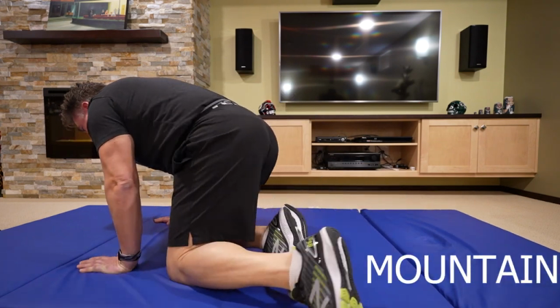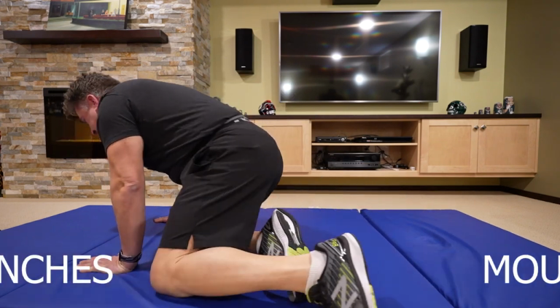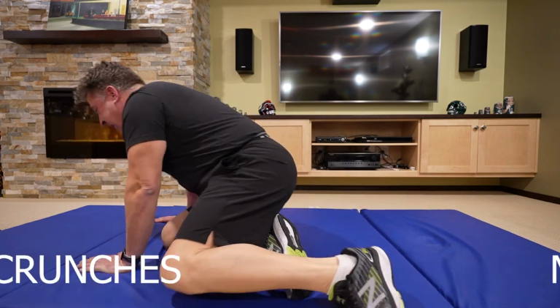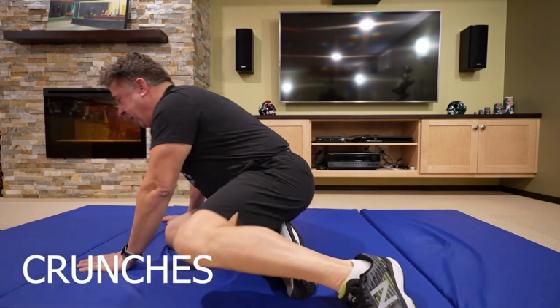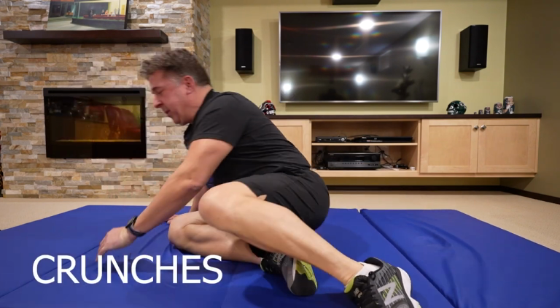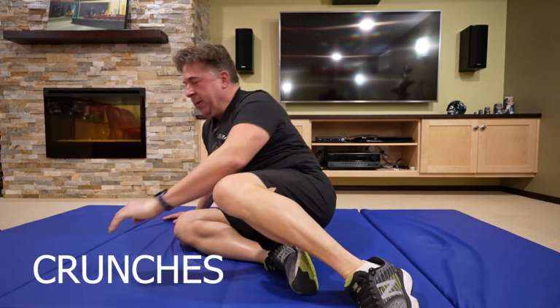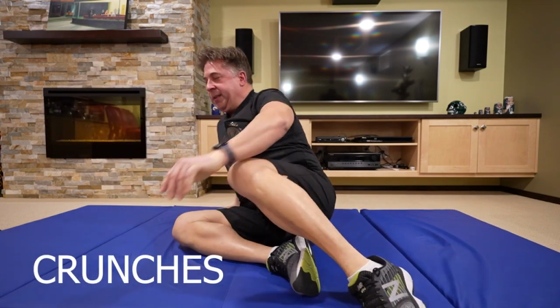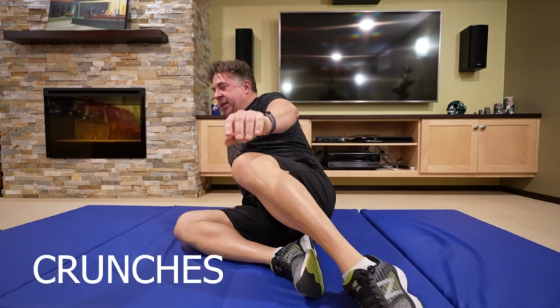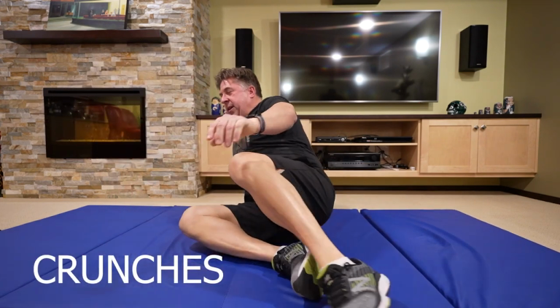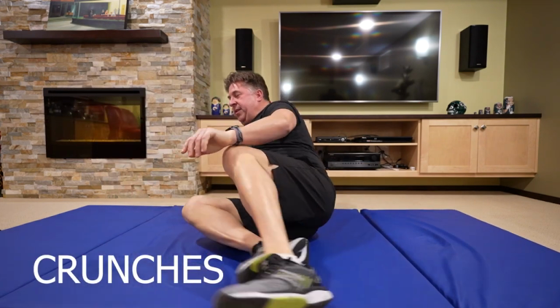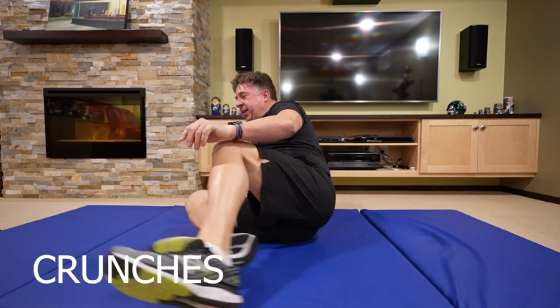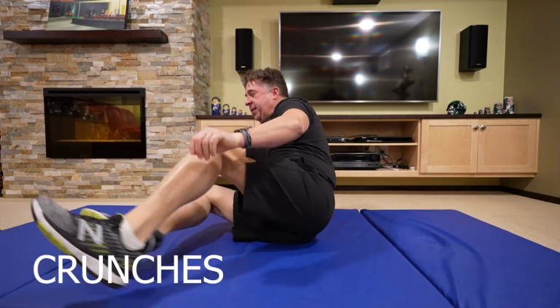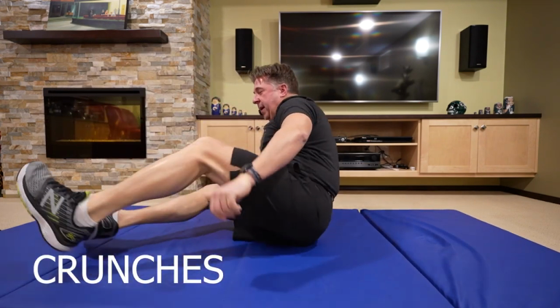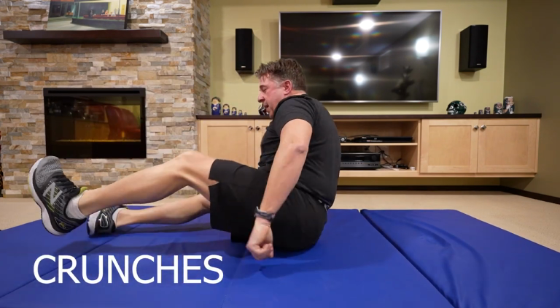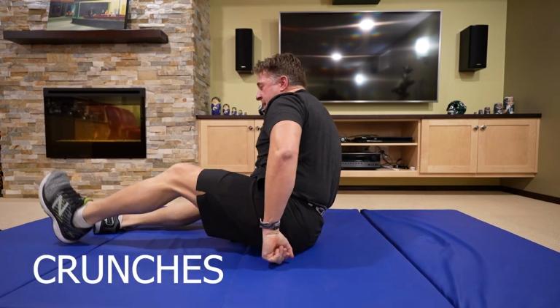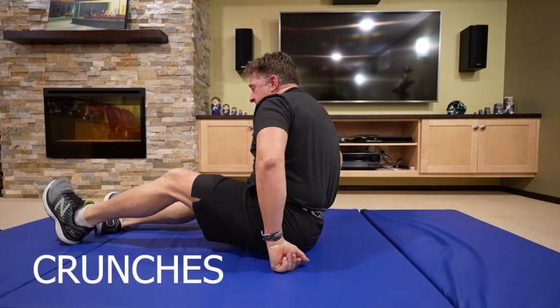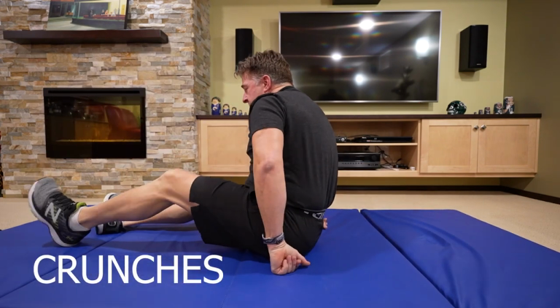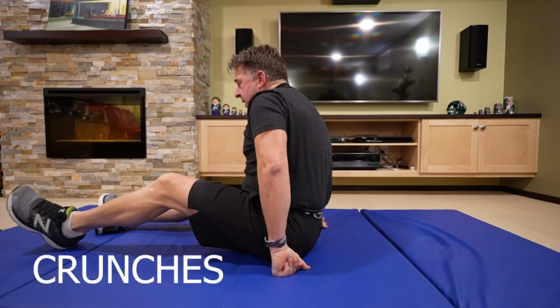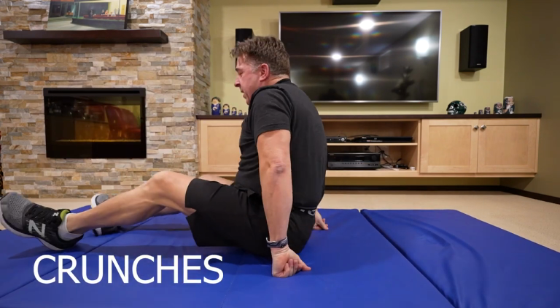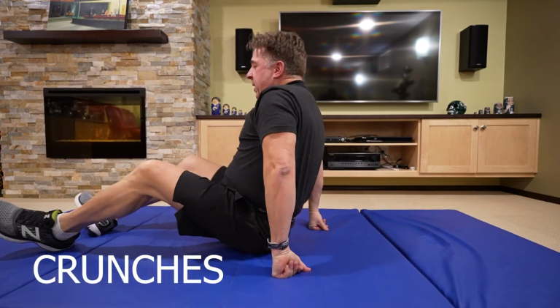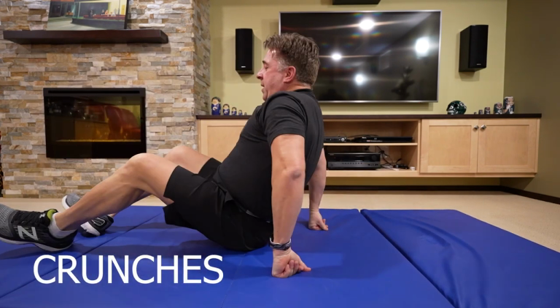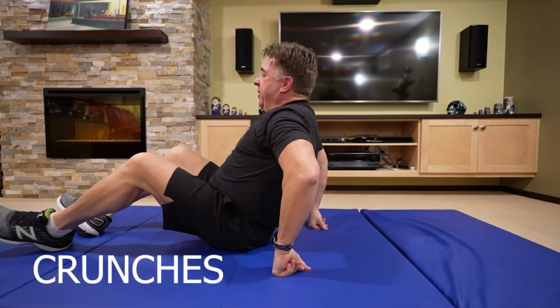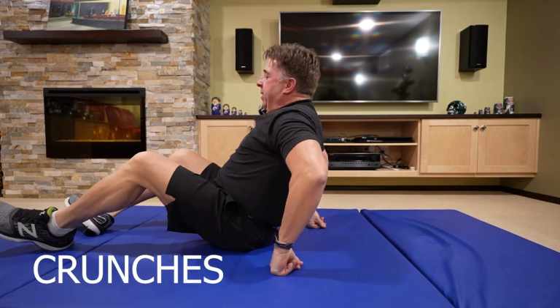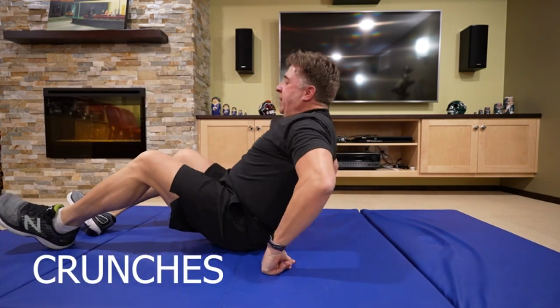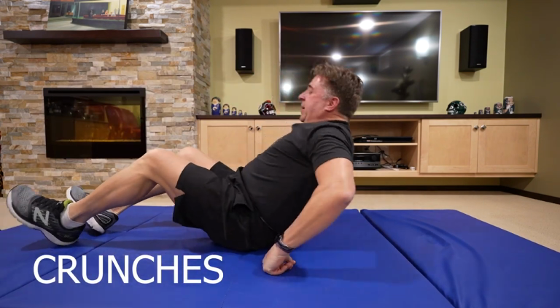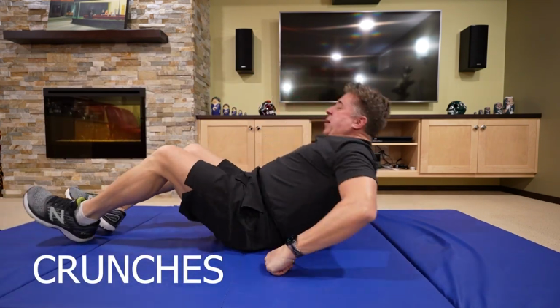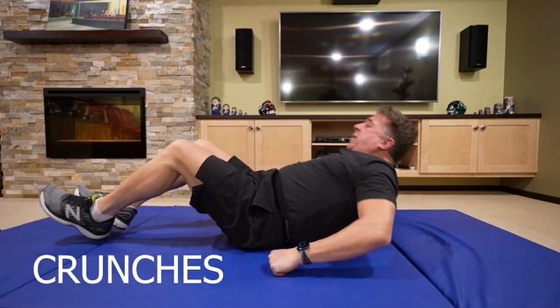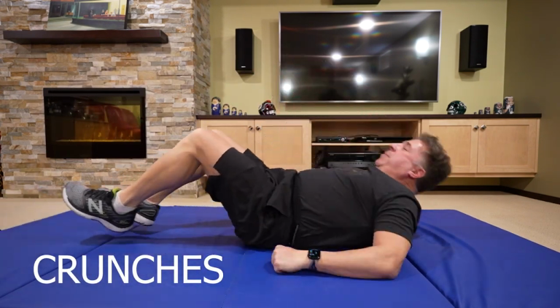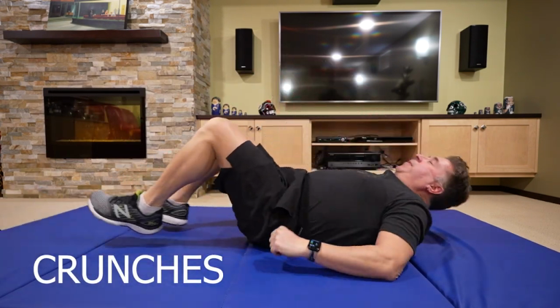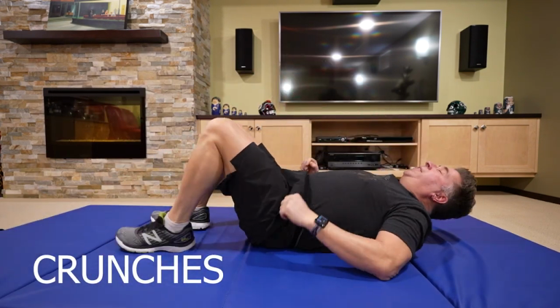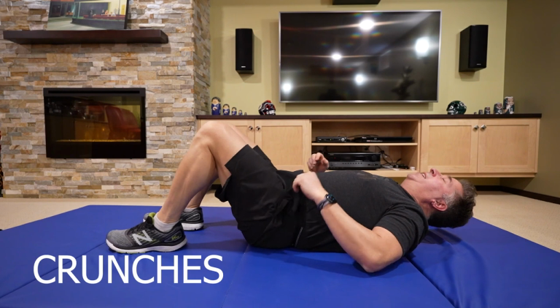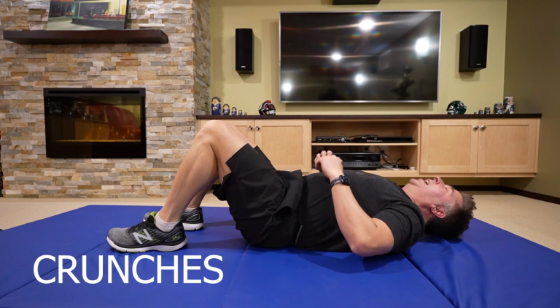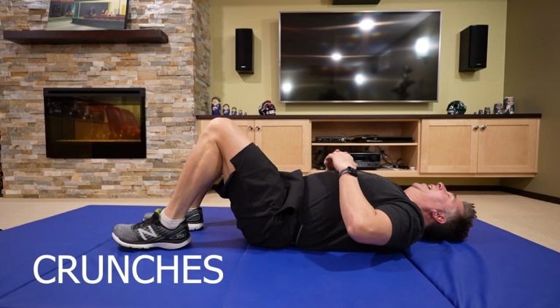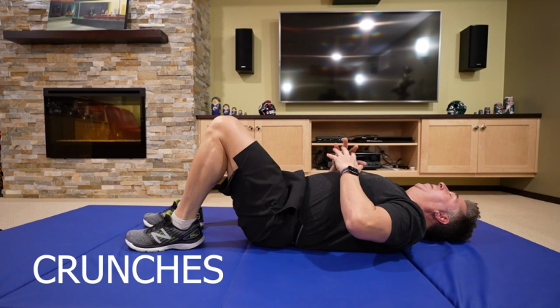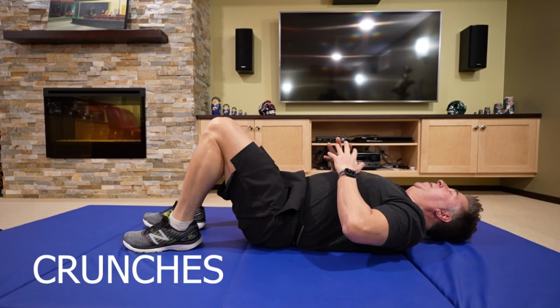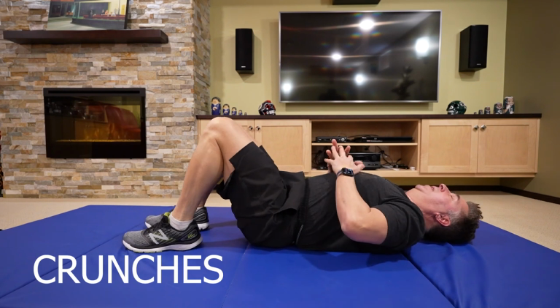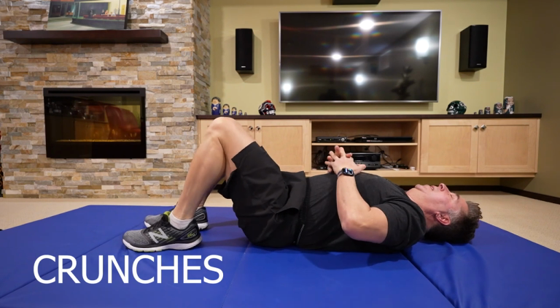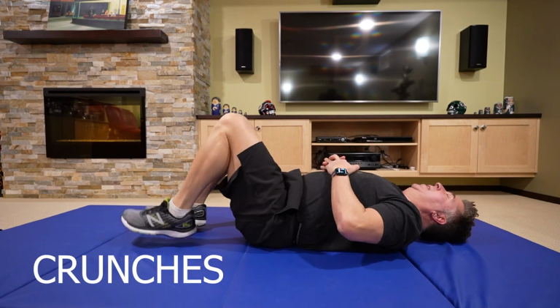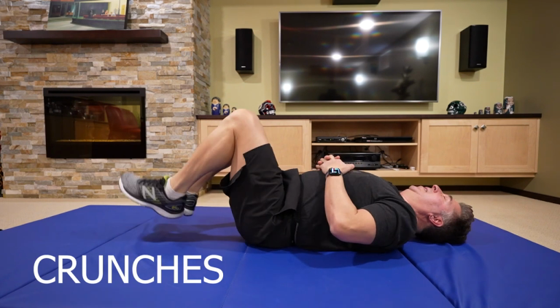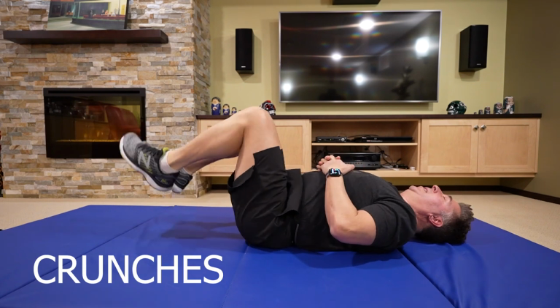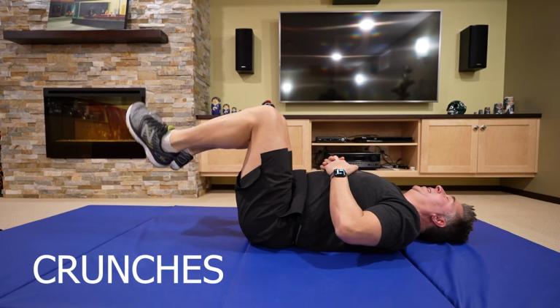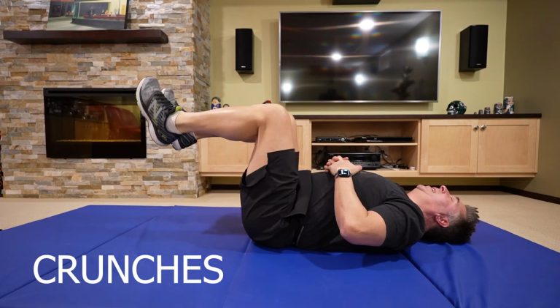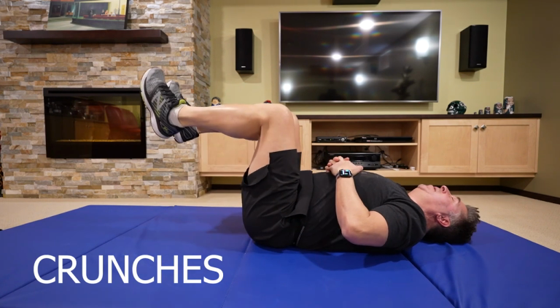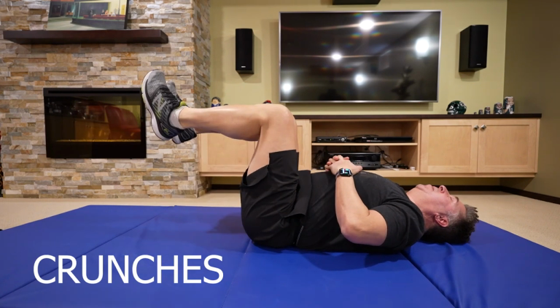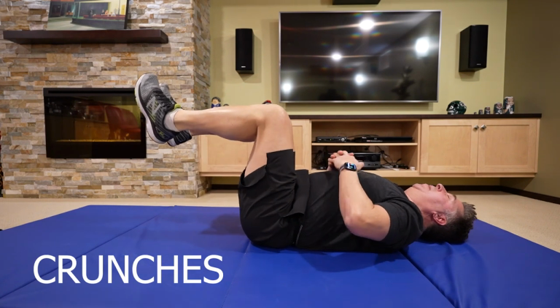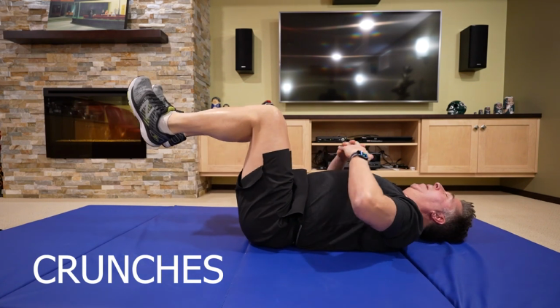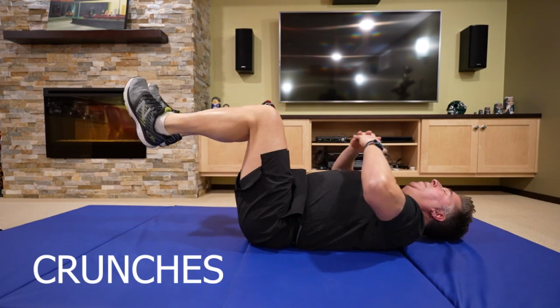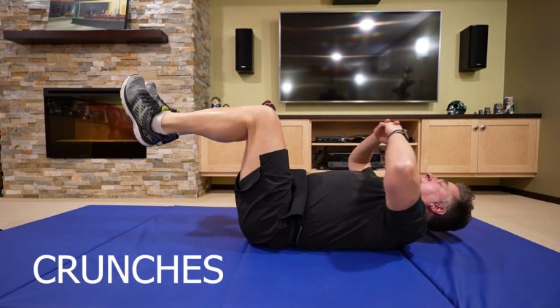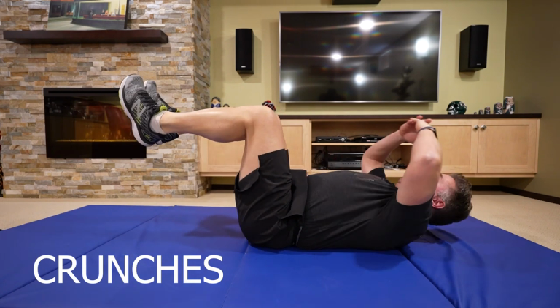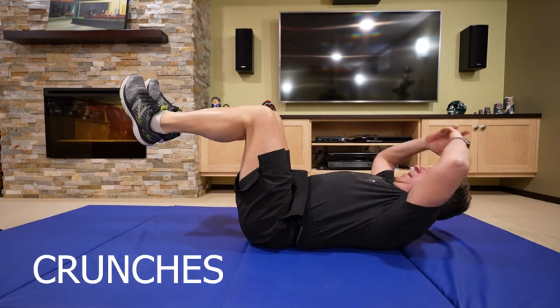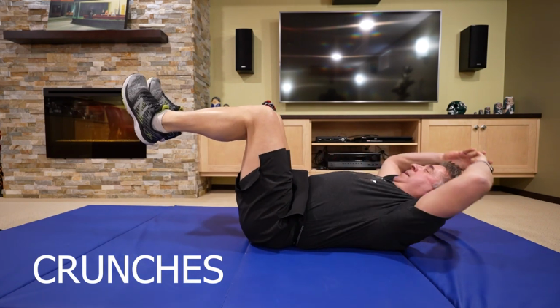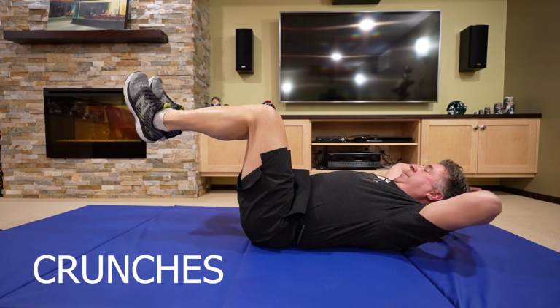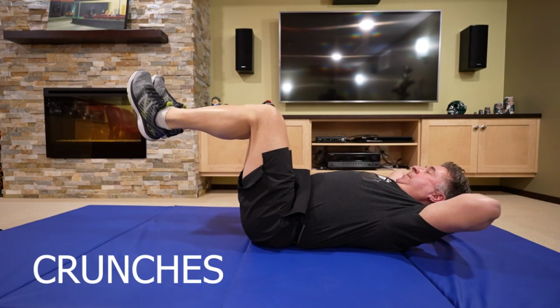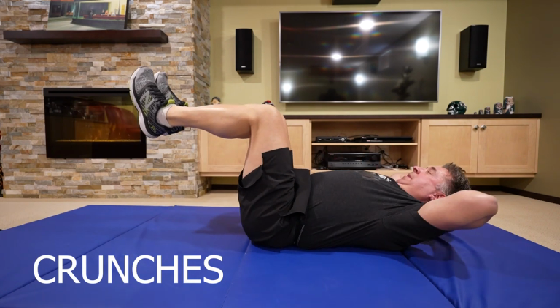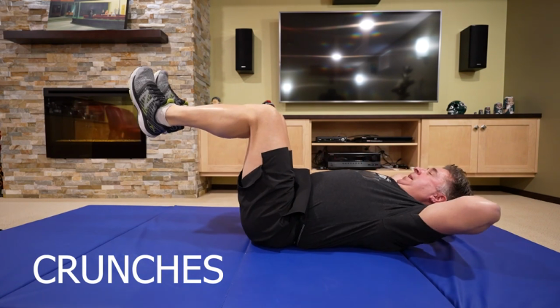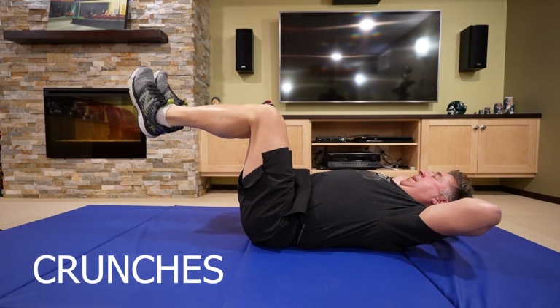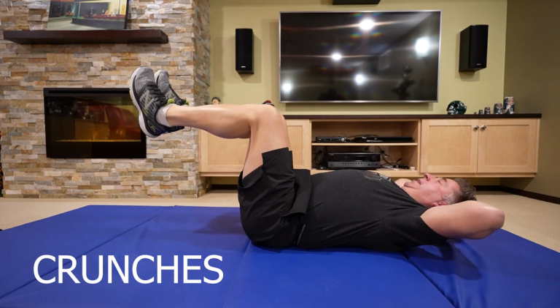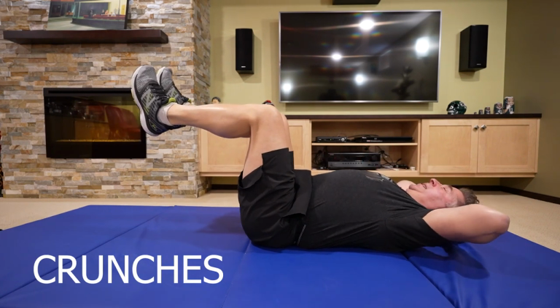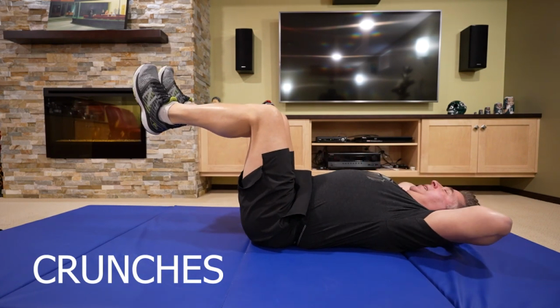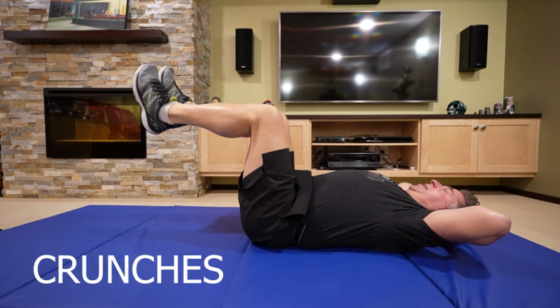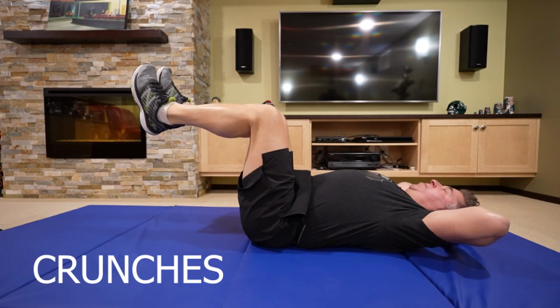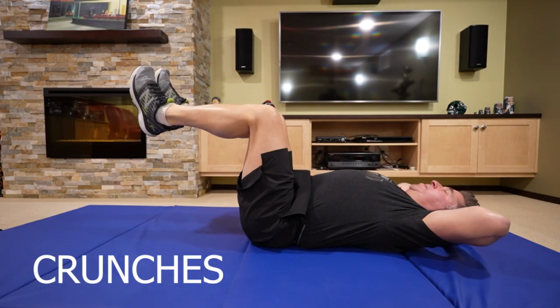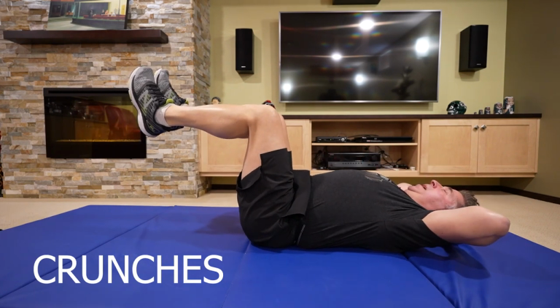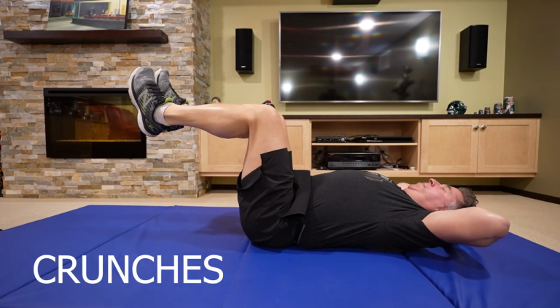Now we'll go into crunches. You can either keep your feet down or keep them up — I like to keep them up.